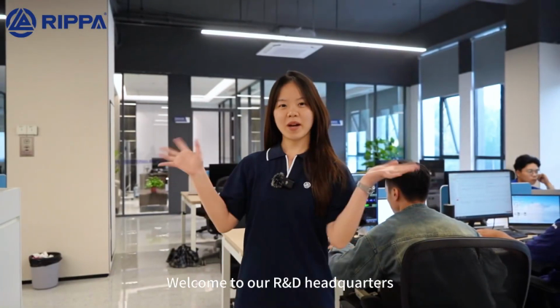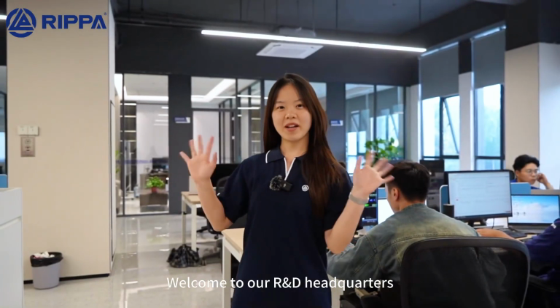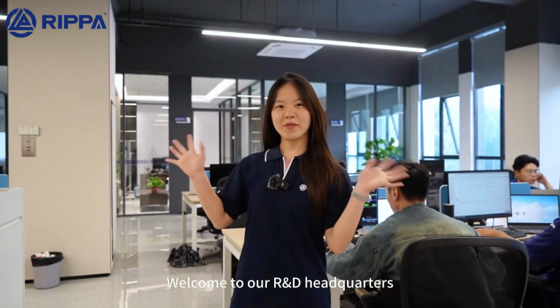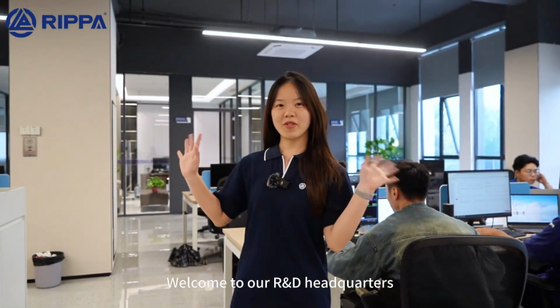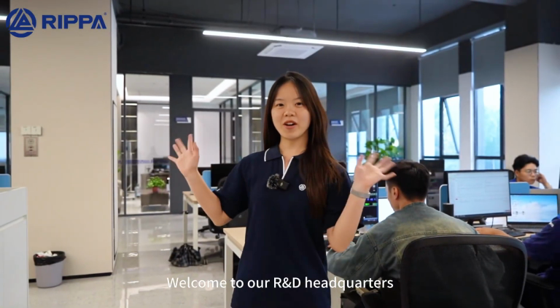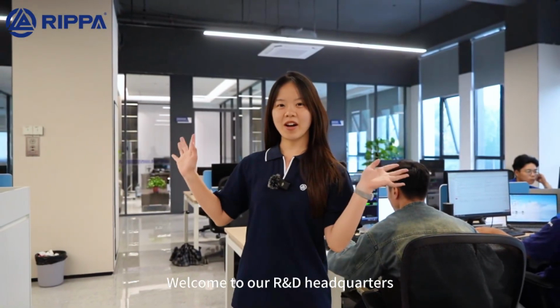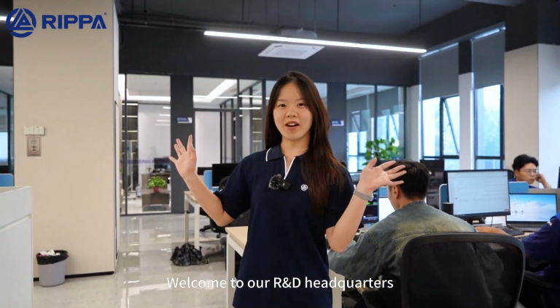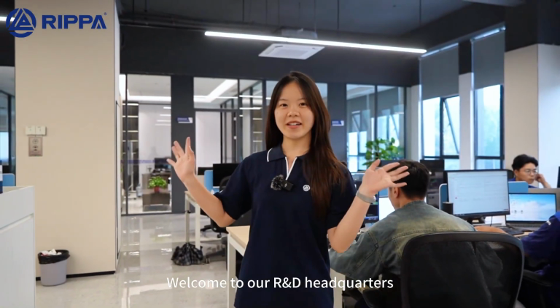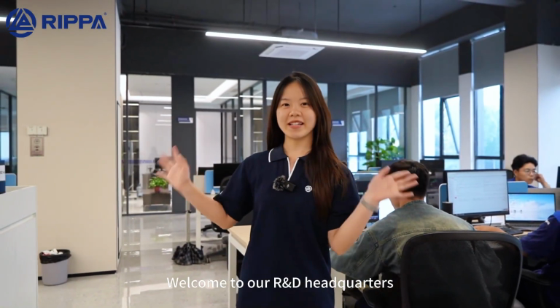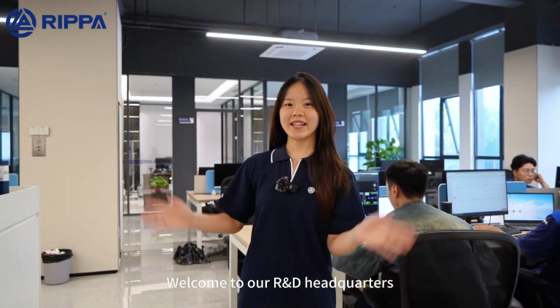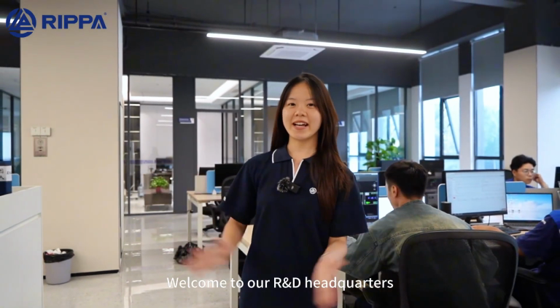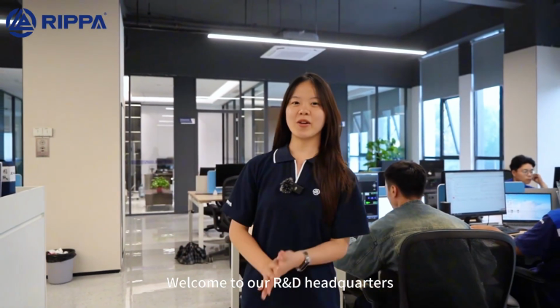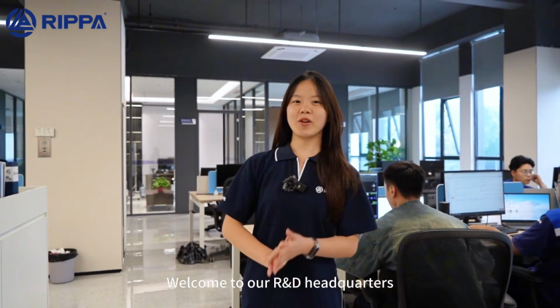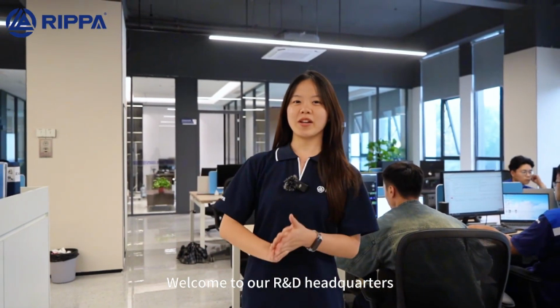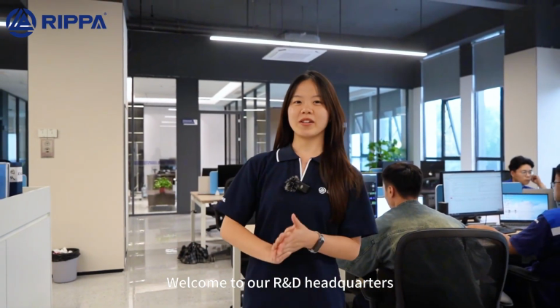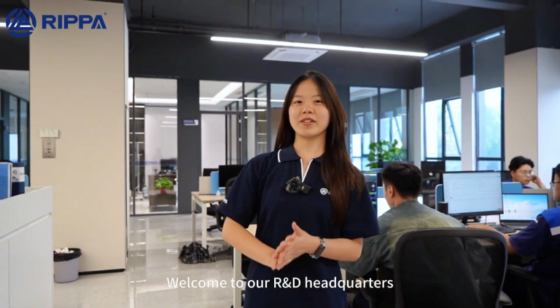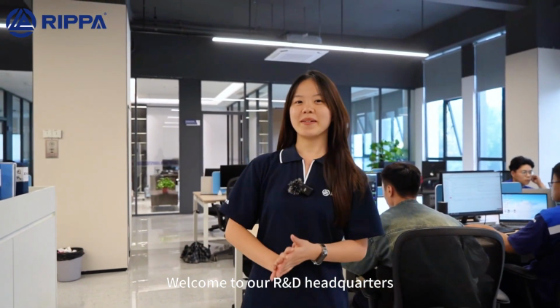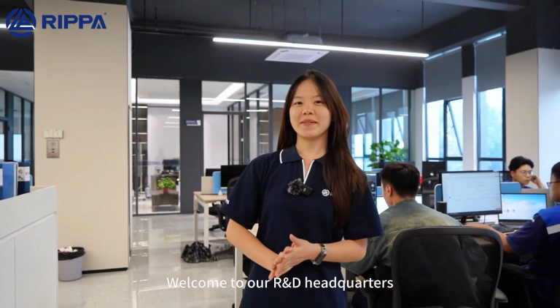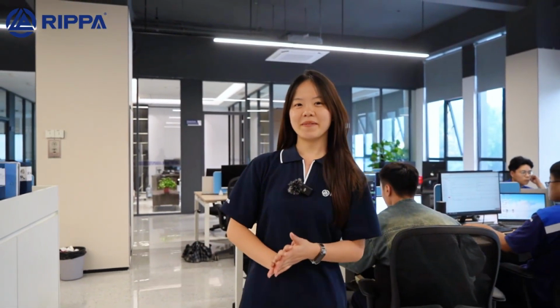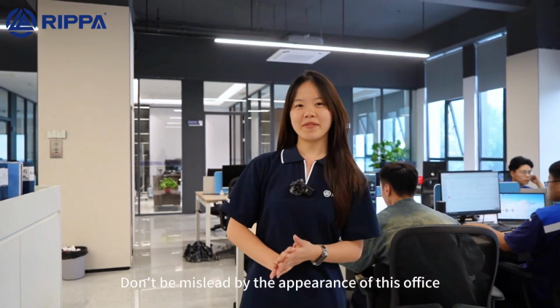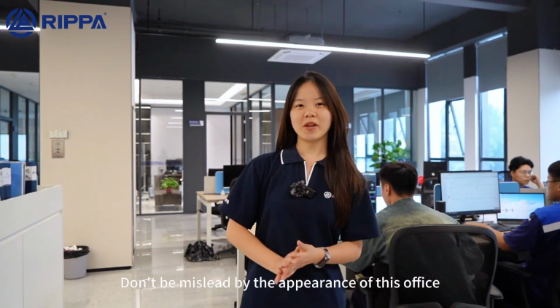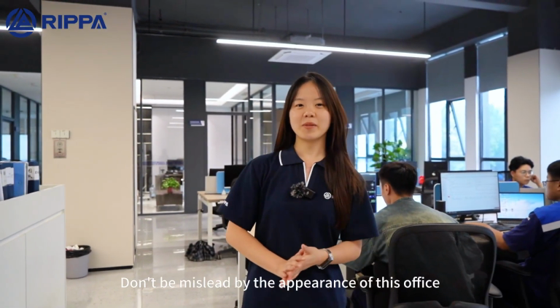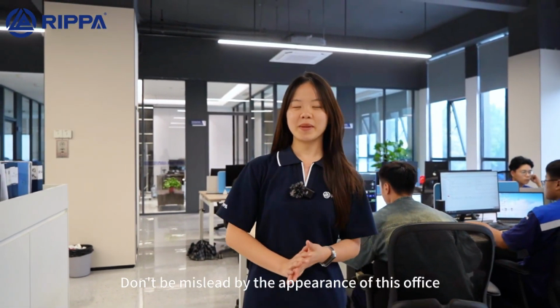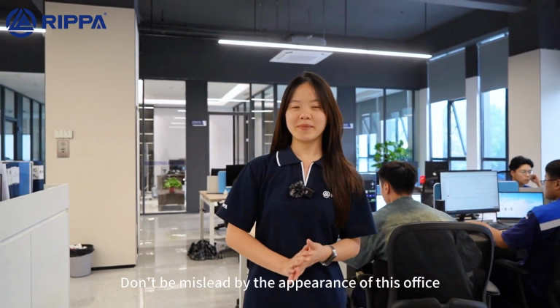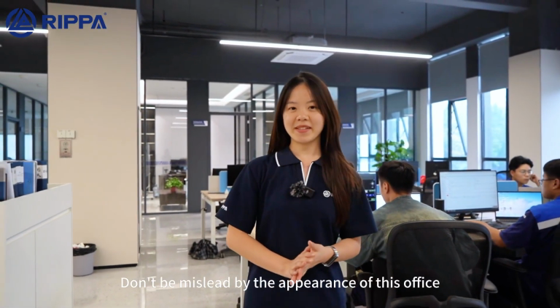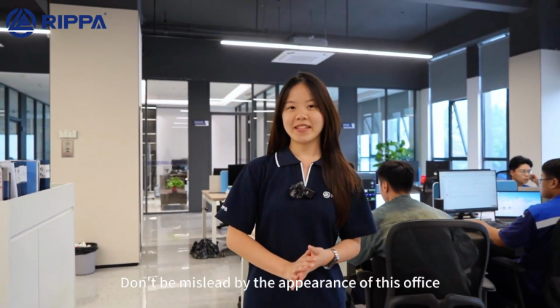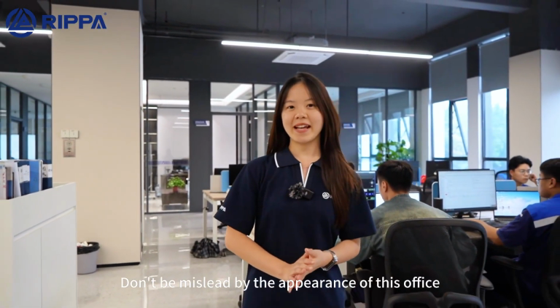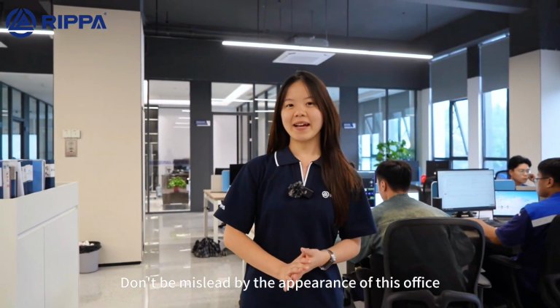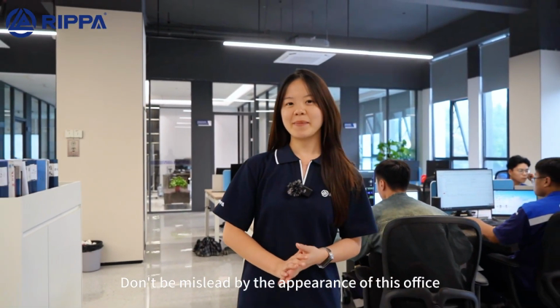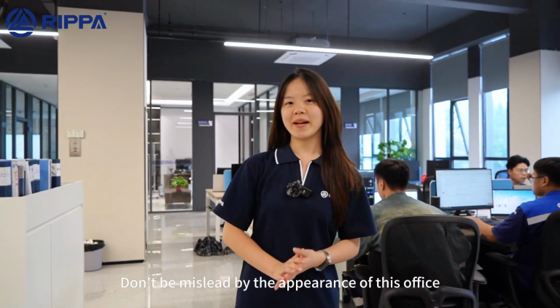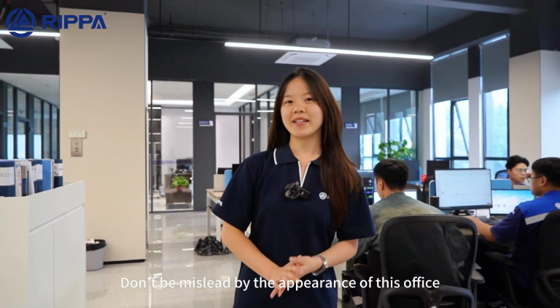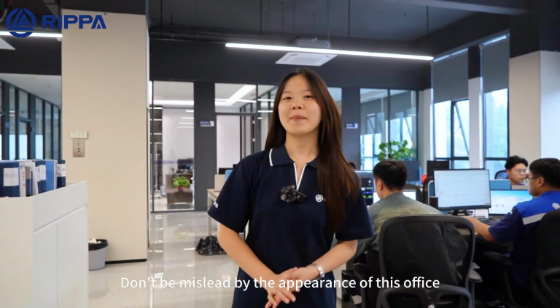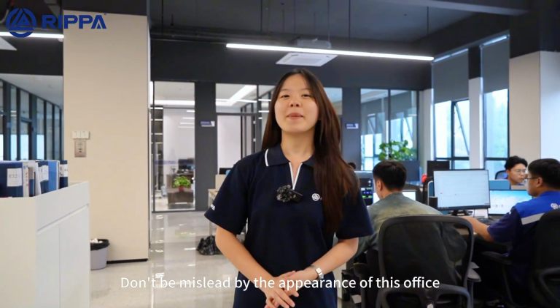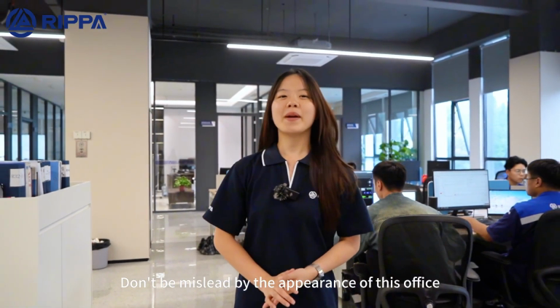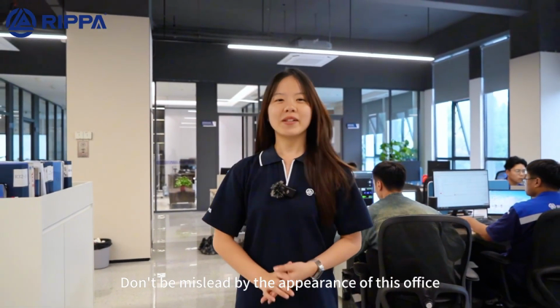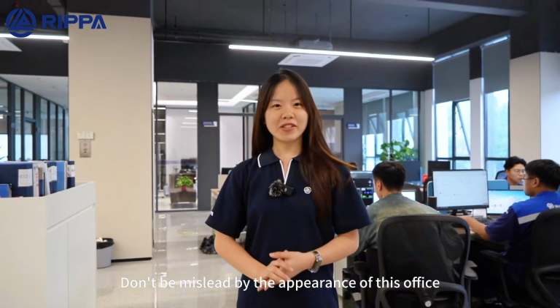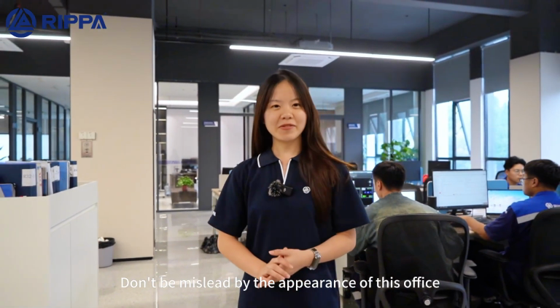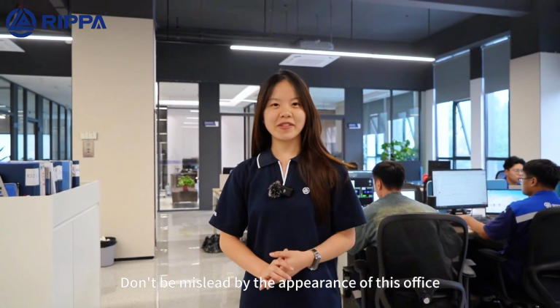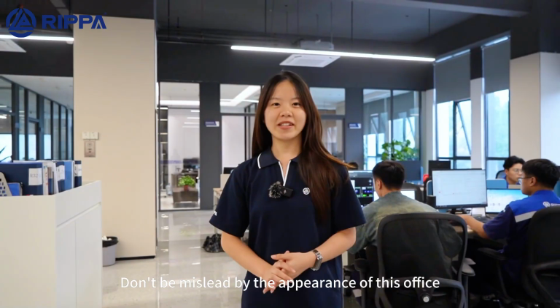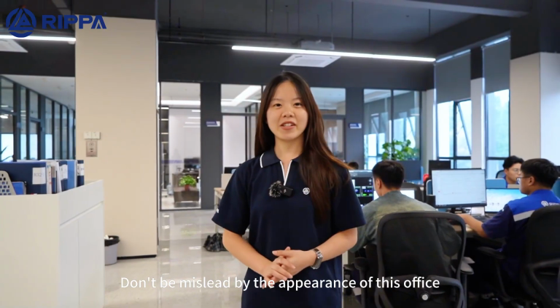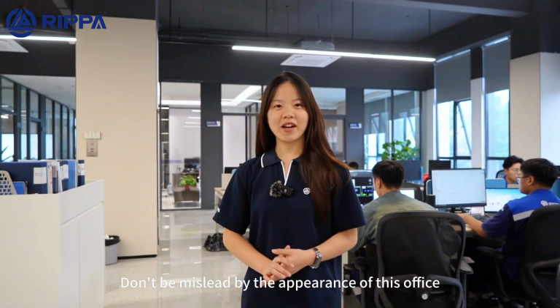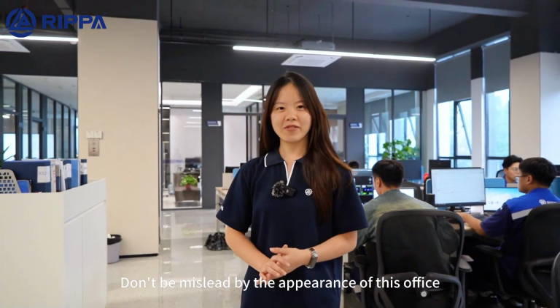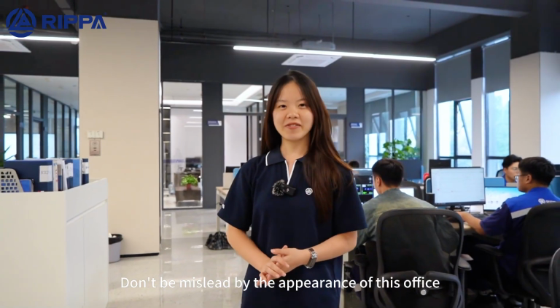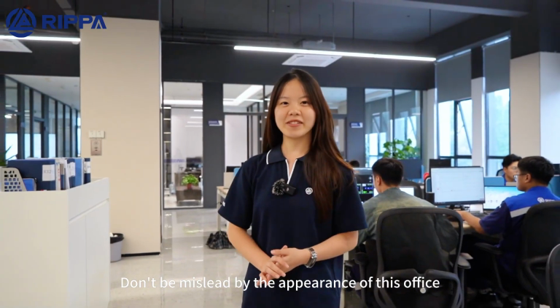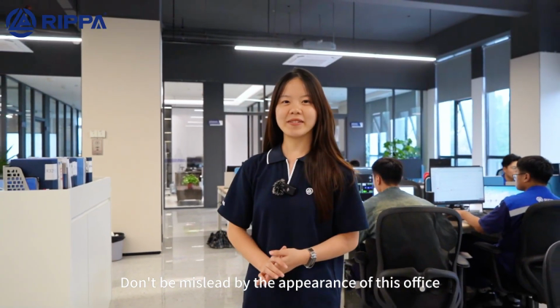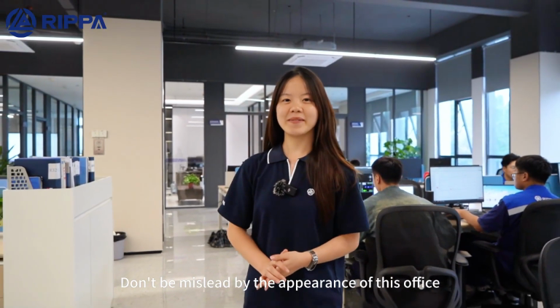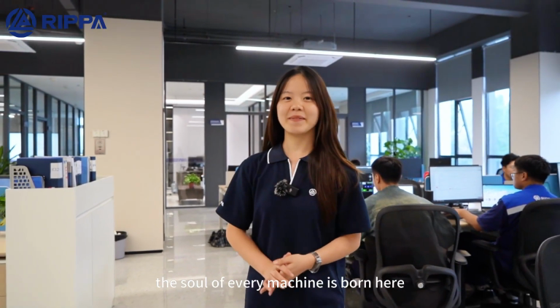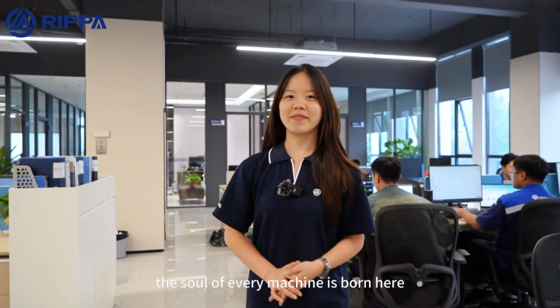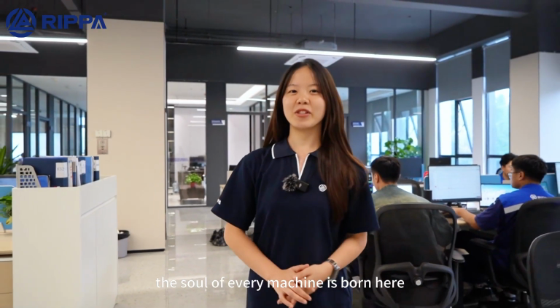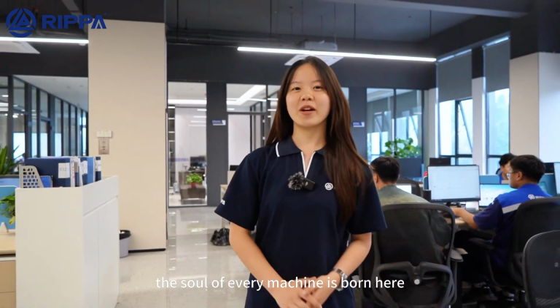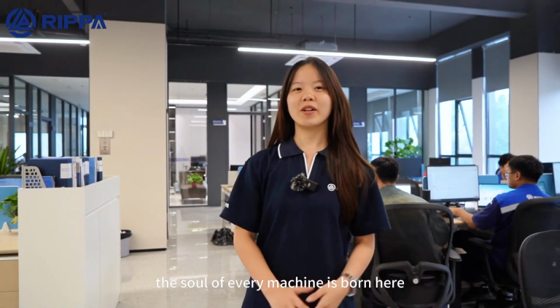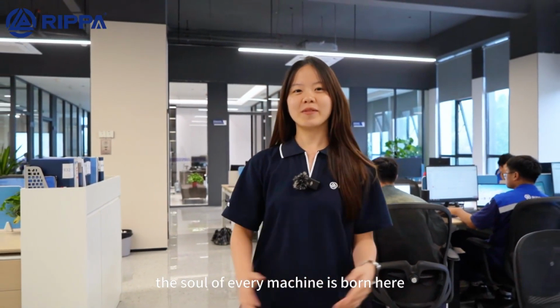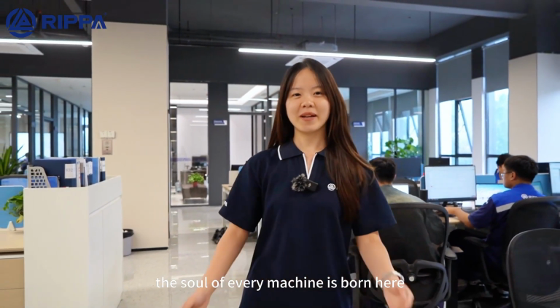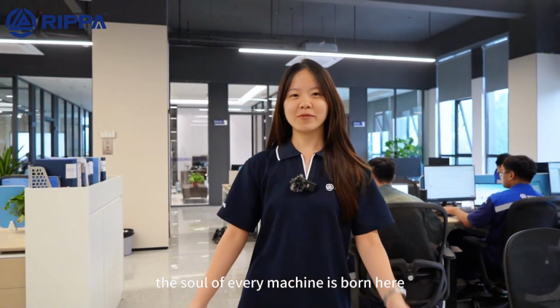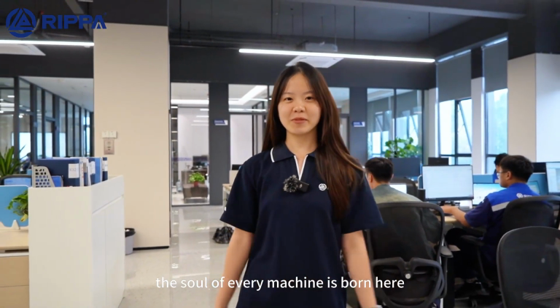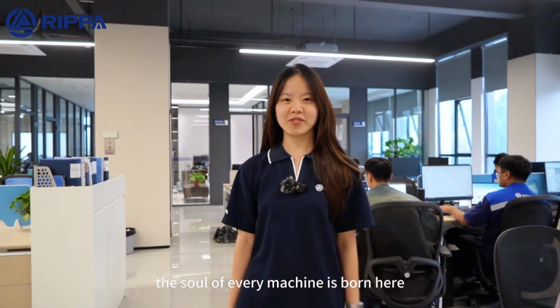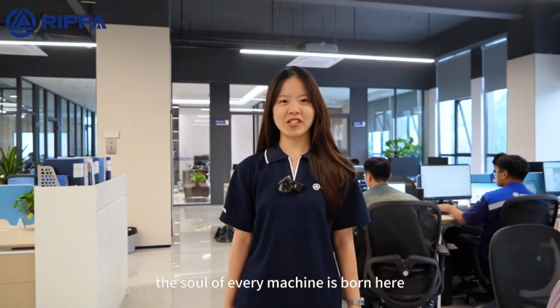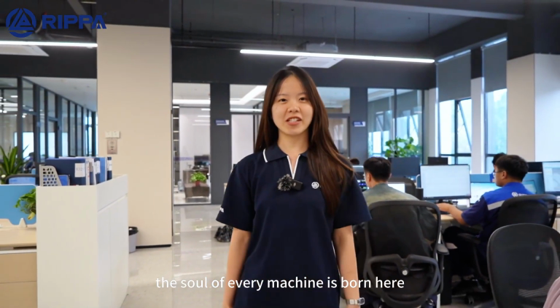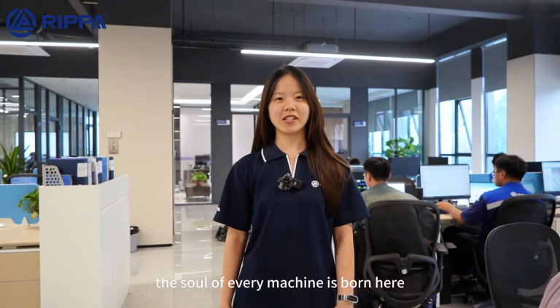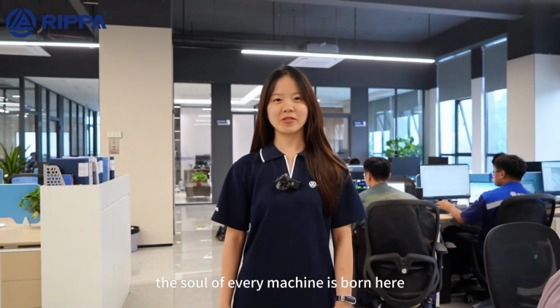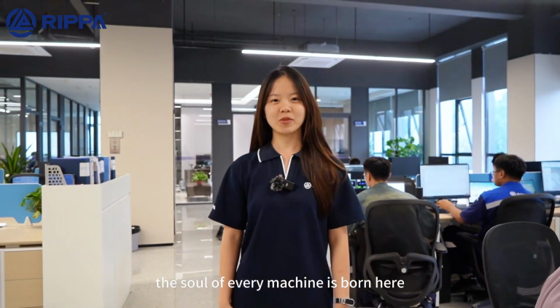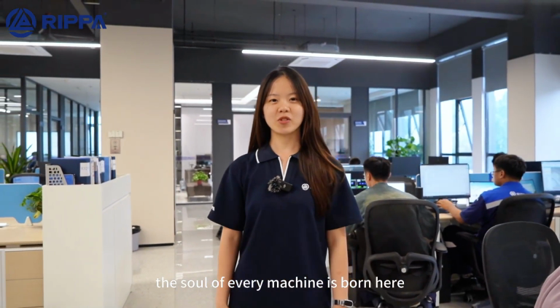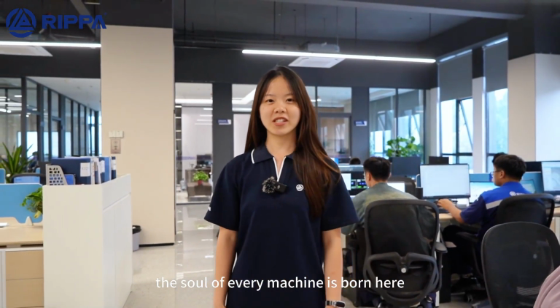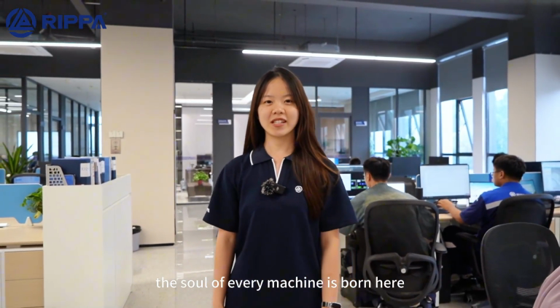Welcome to our R&D Headquarters! Don't be misled by the appearance of this office. The soul of every machine is born here.